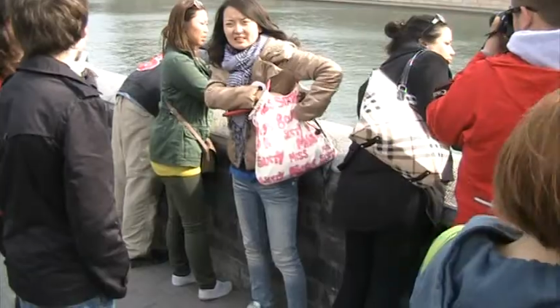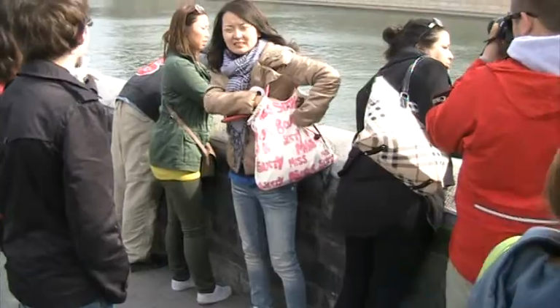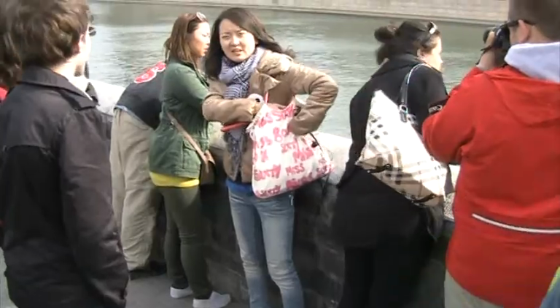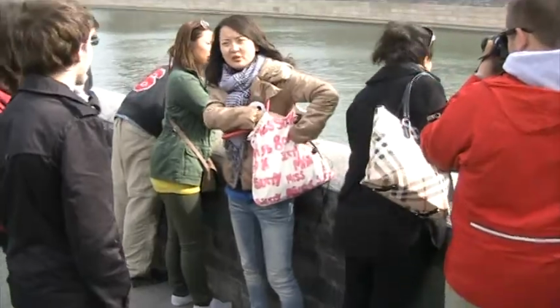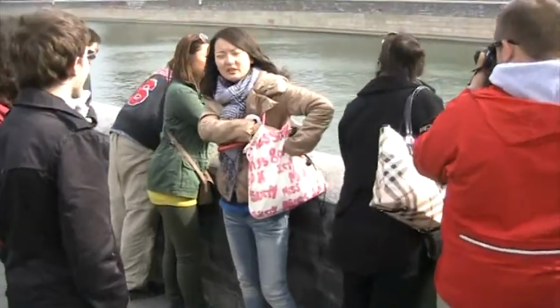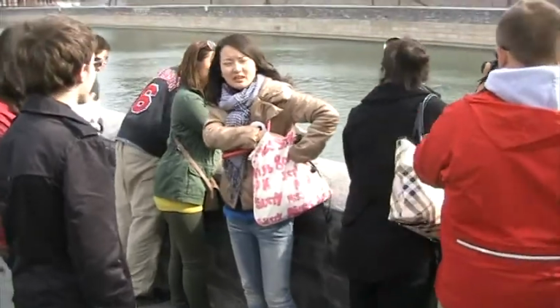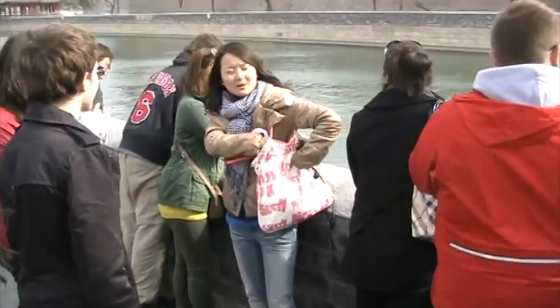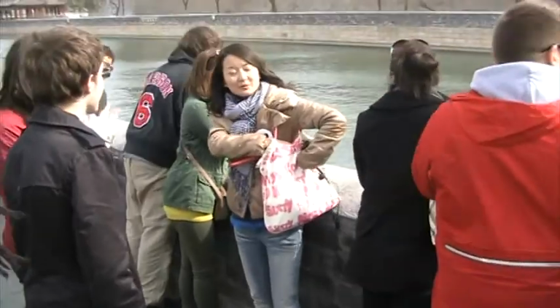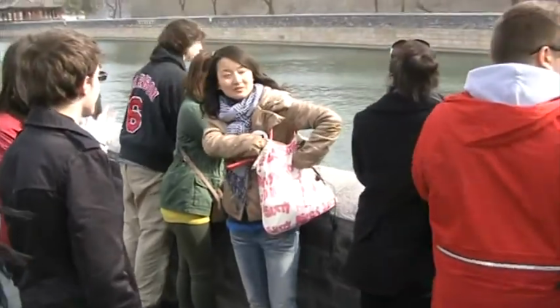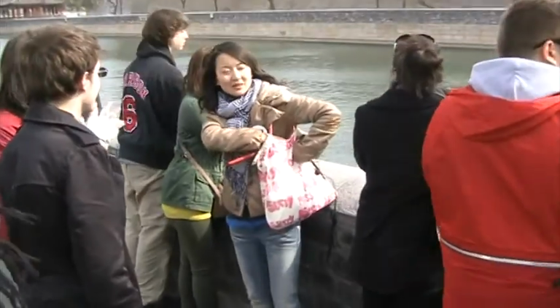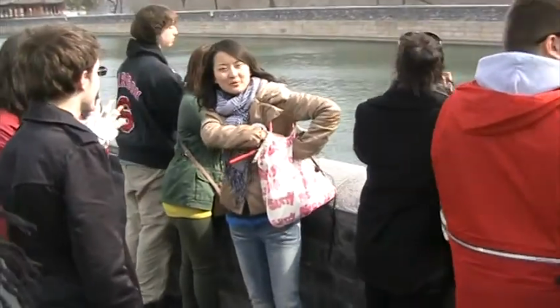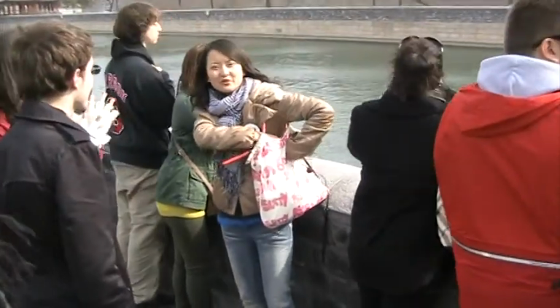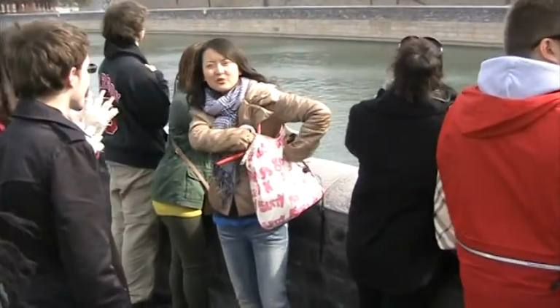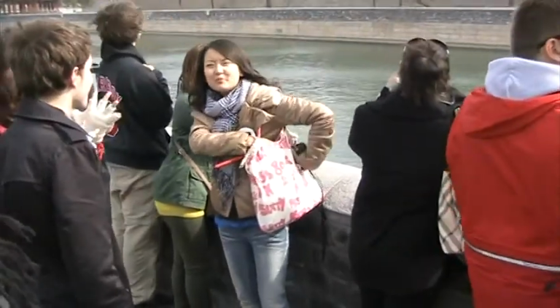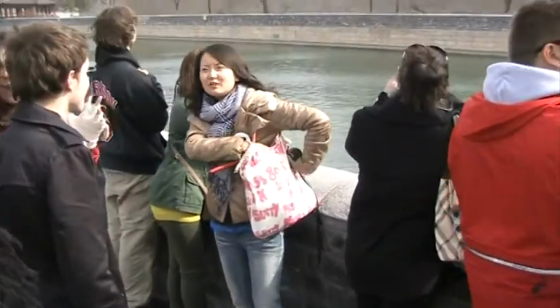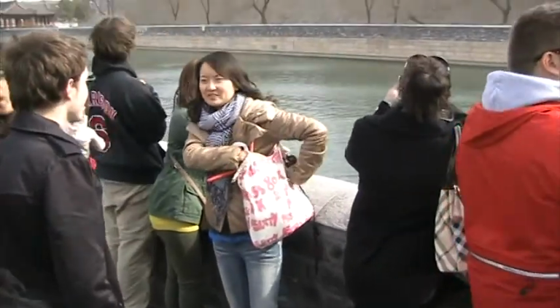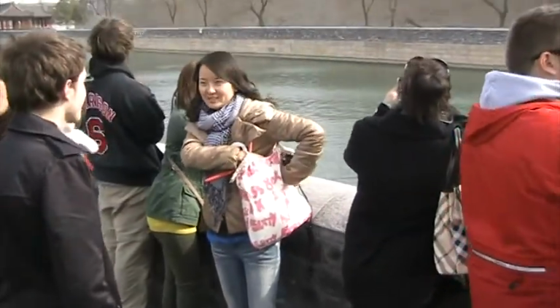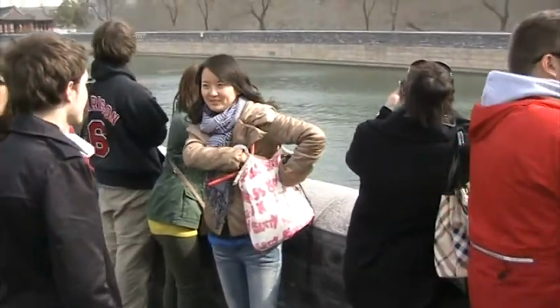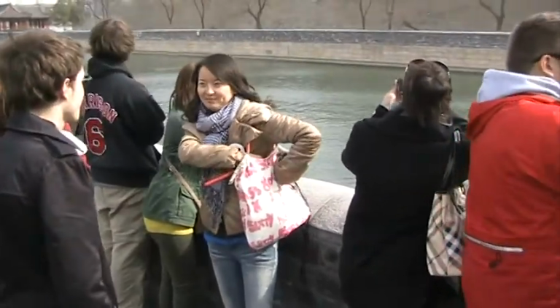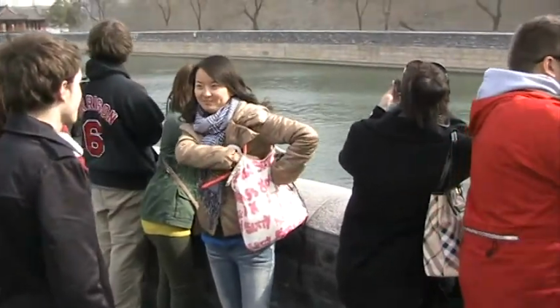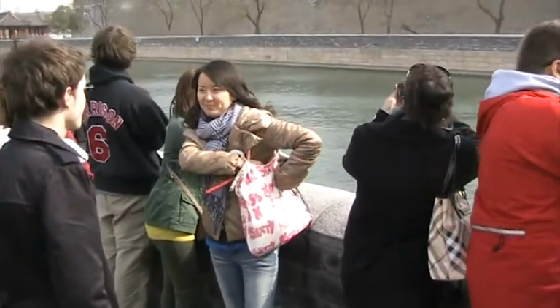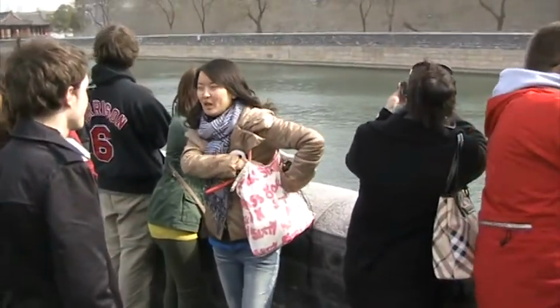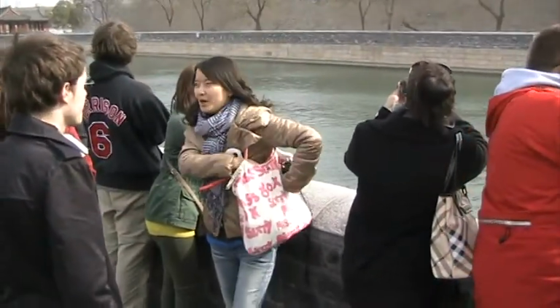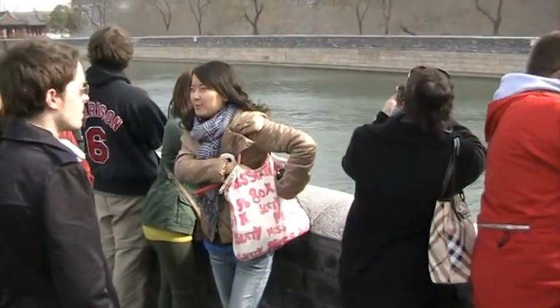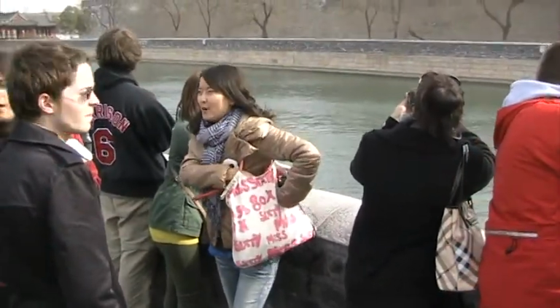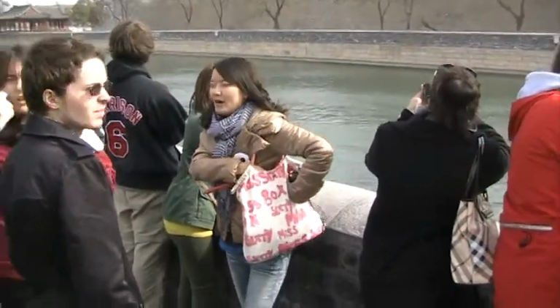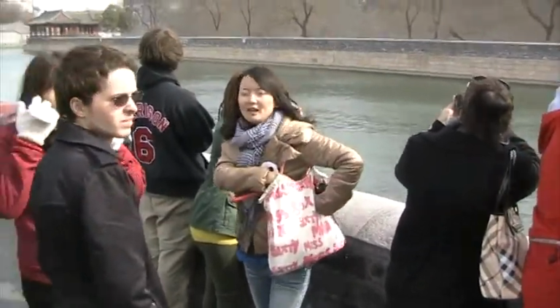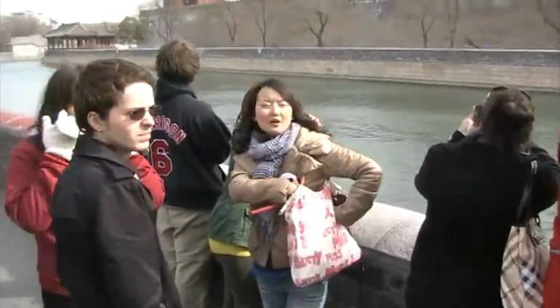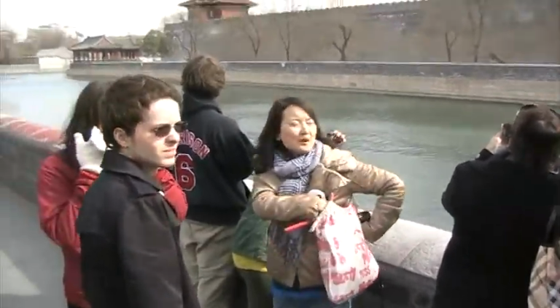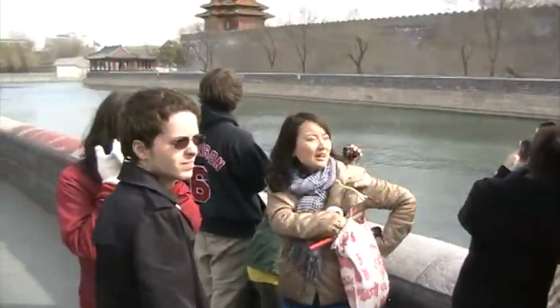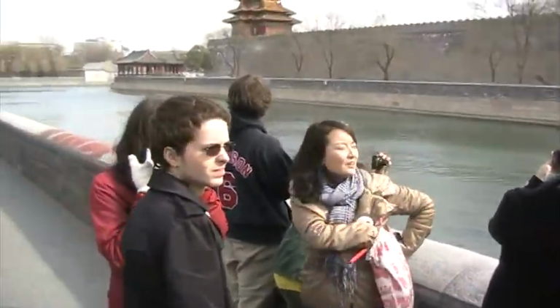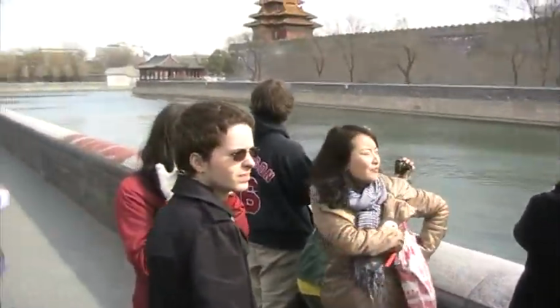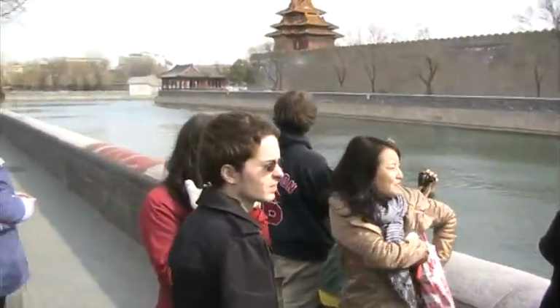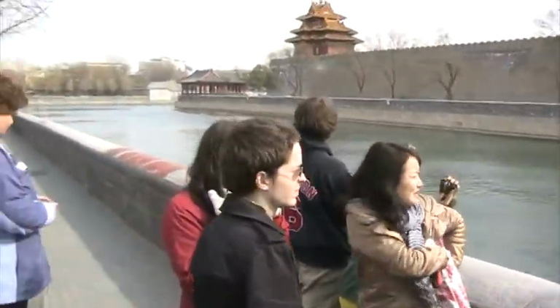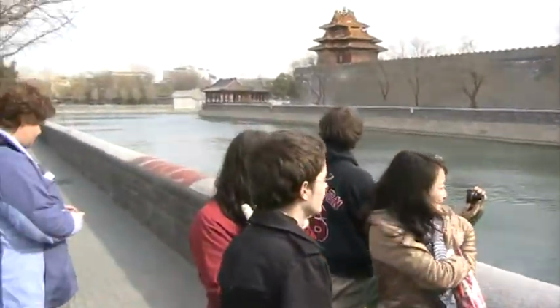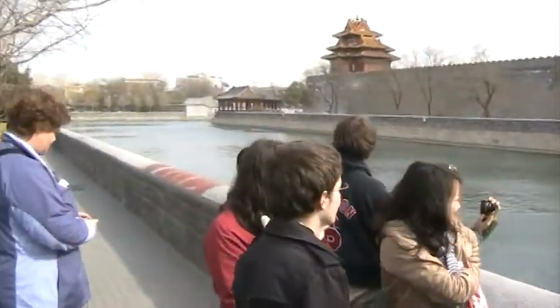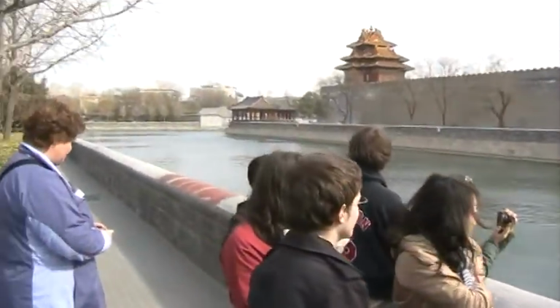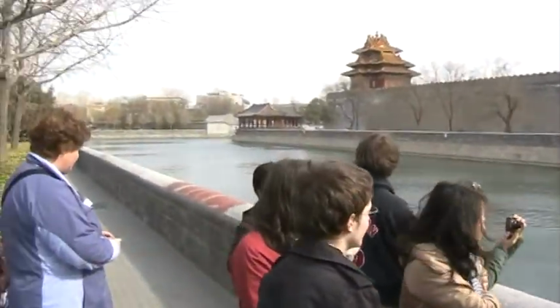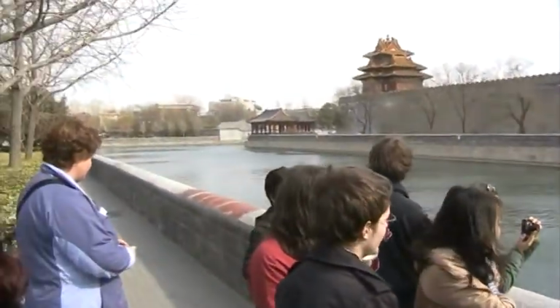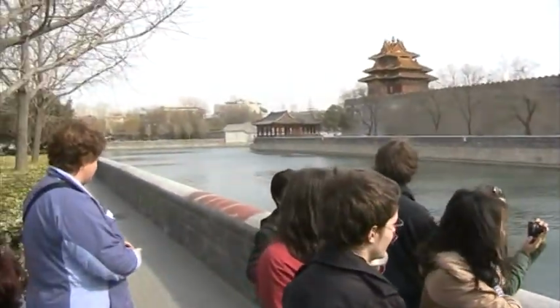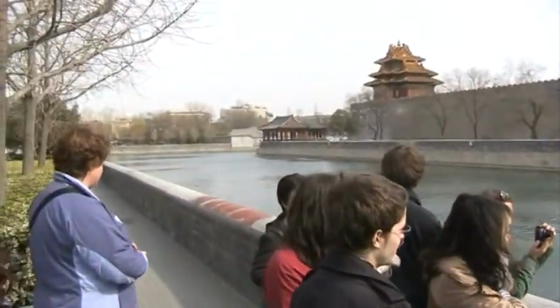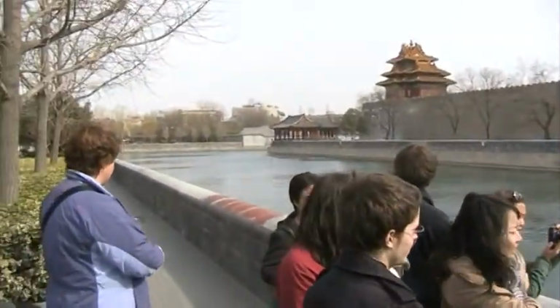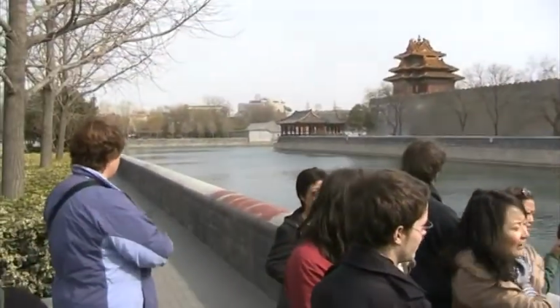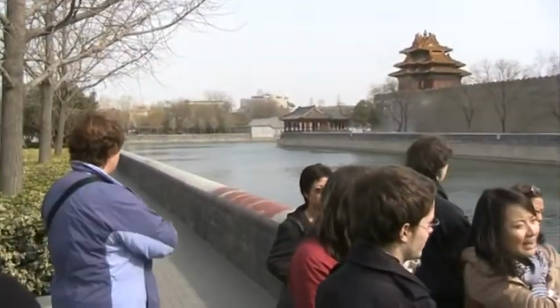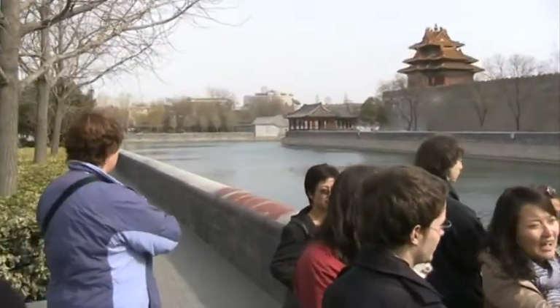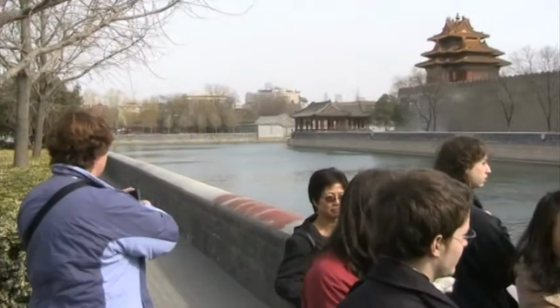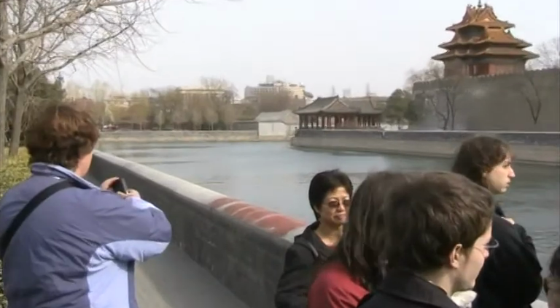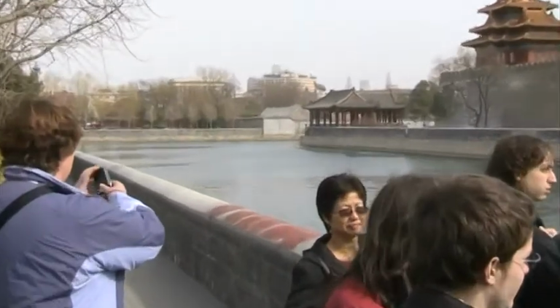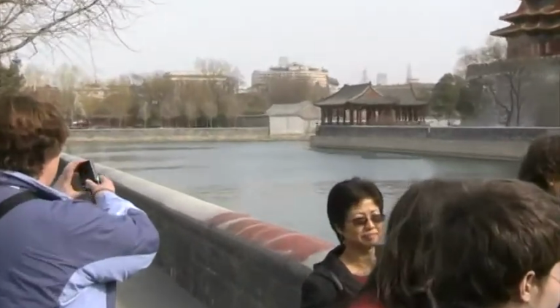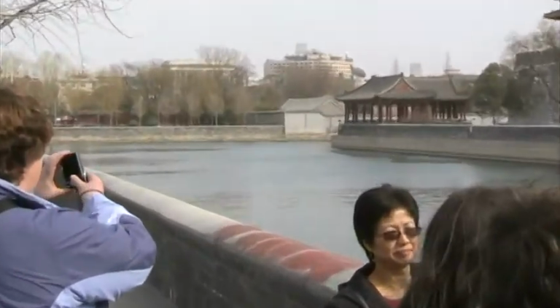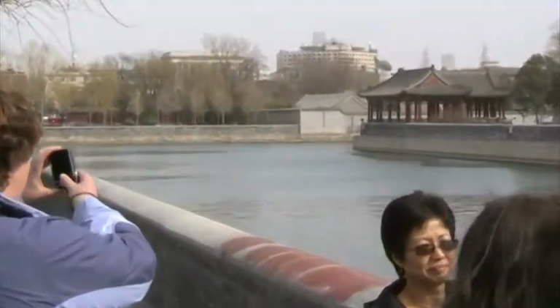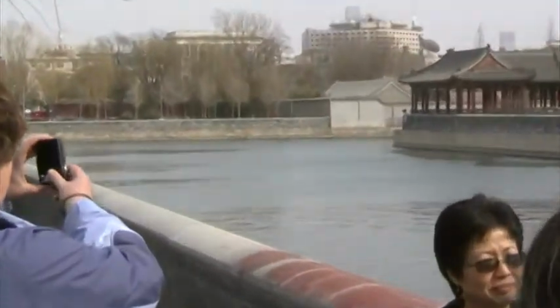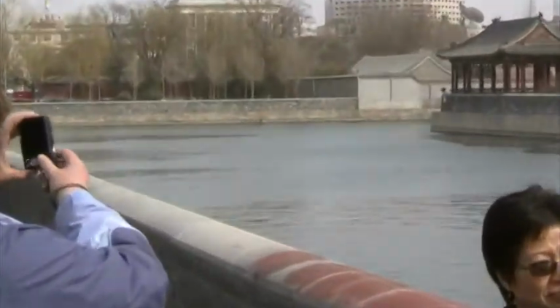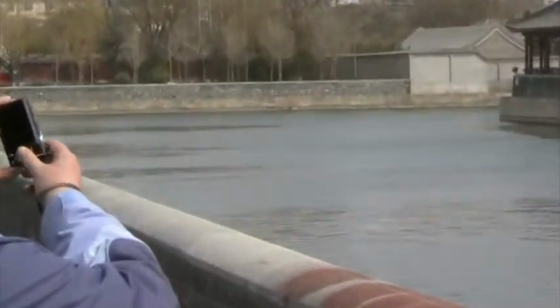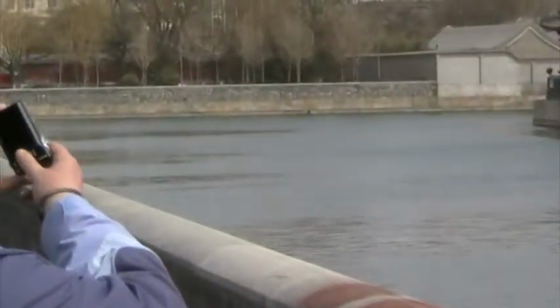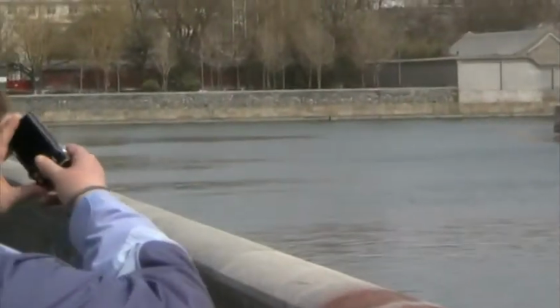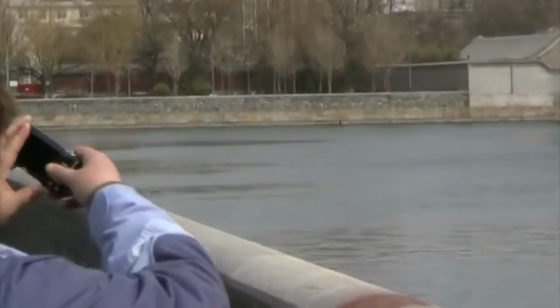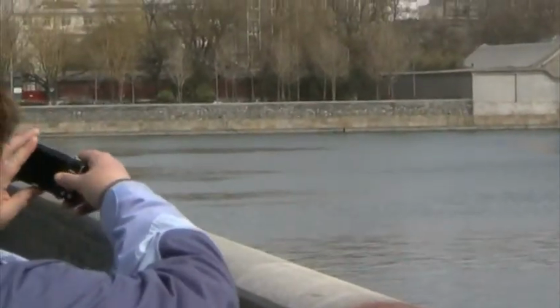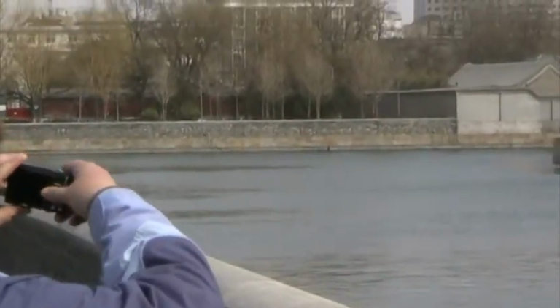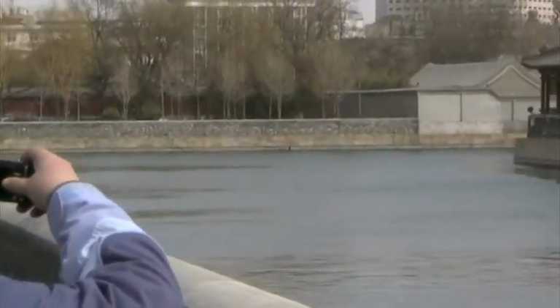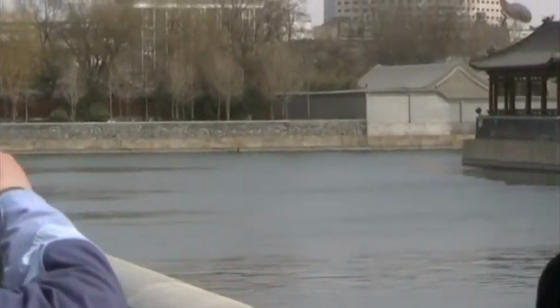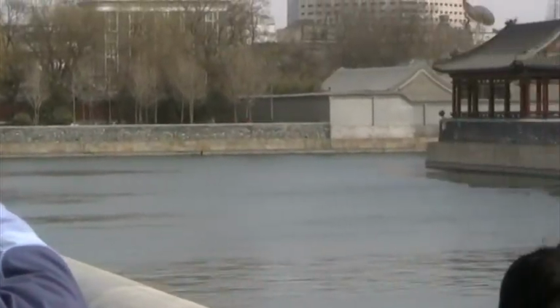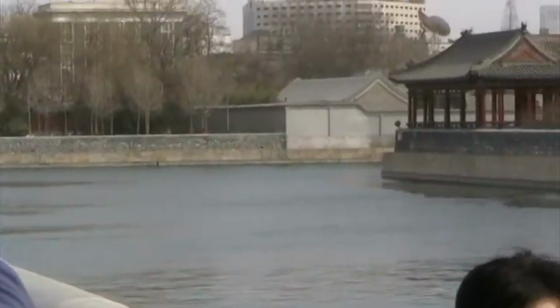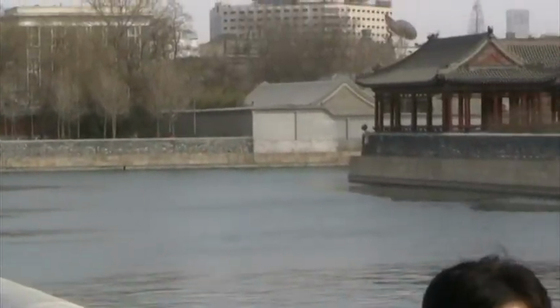This is the only capital city with two moats — one around the Forbidden City right here, and another one around the entire Beijing city.